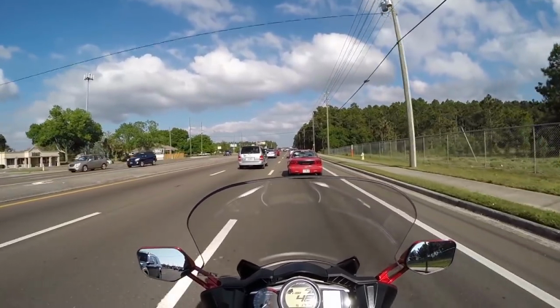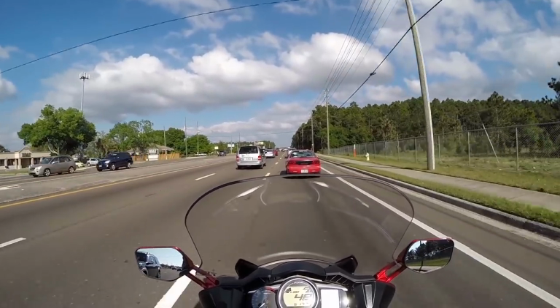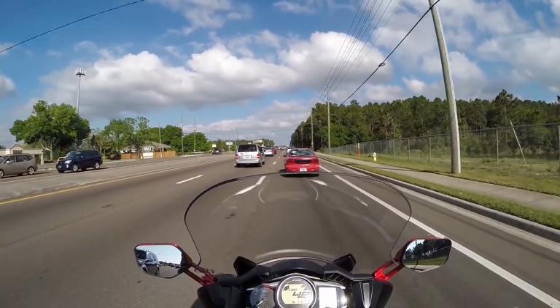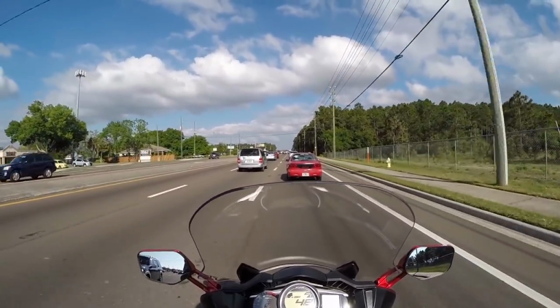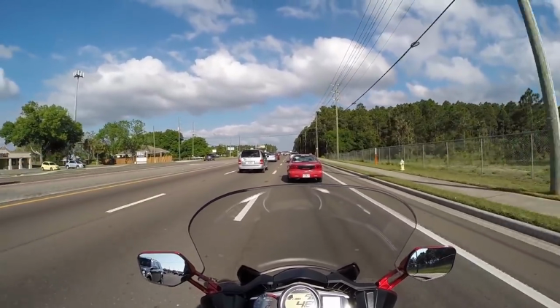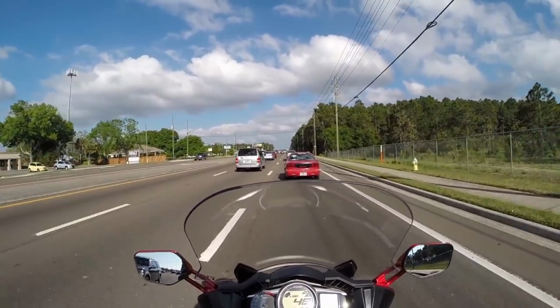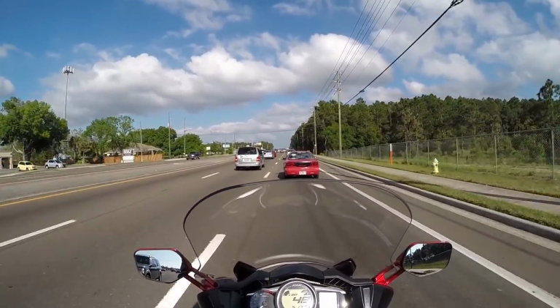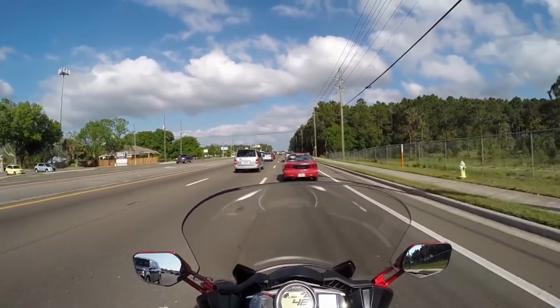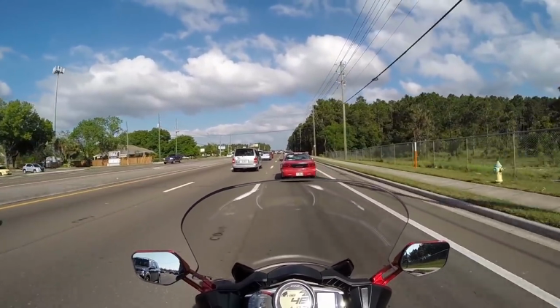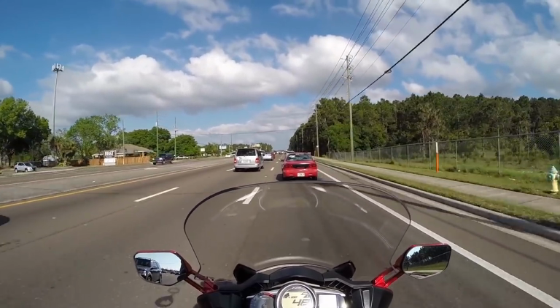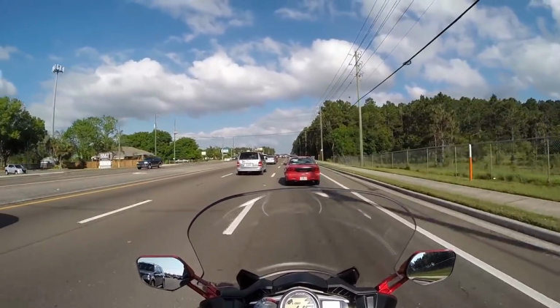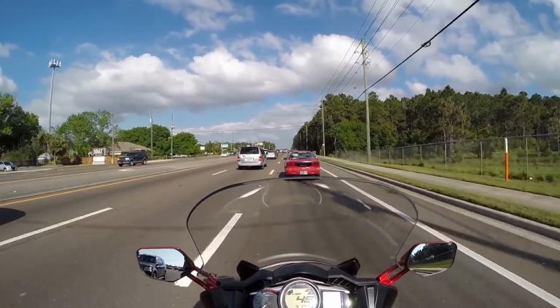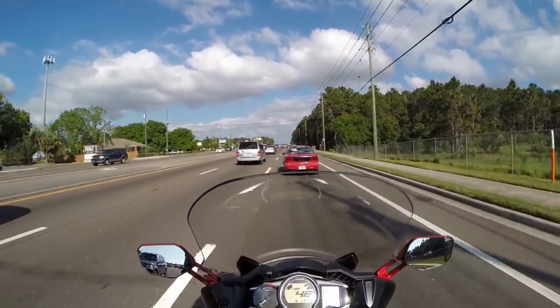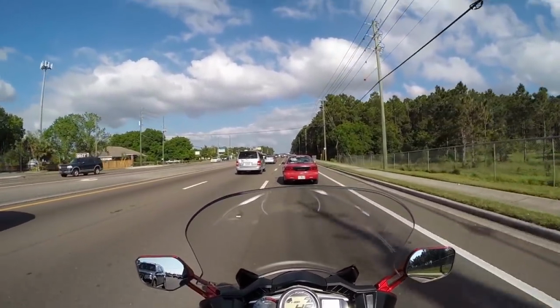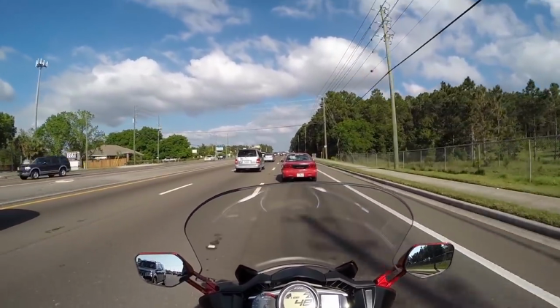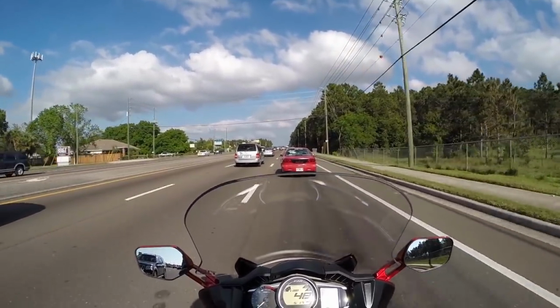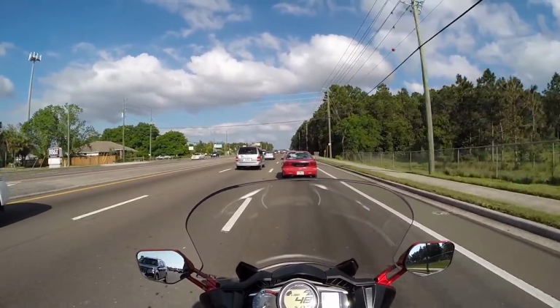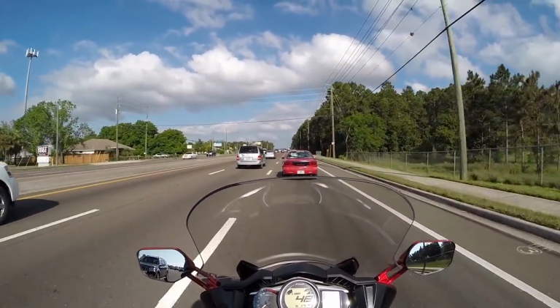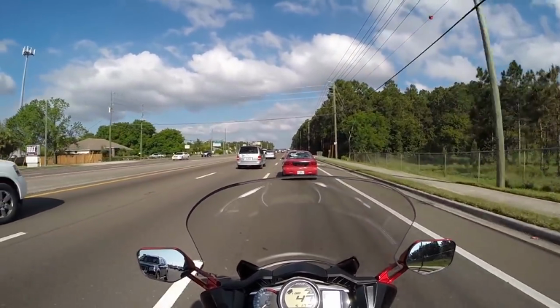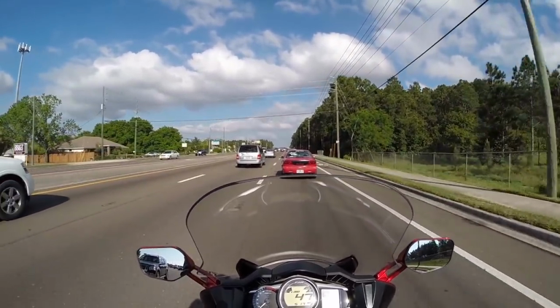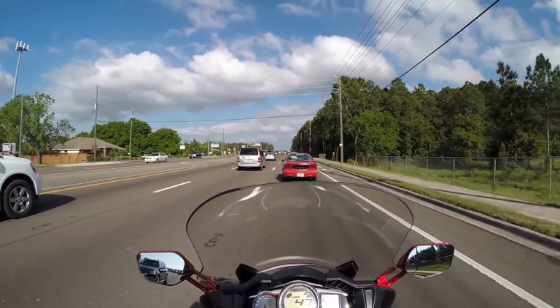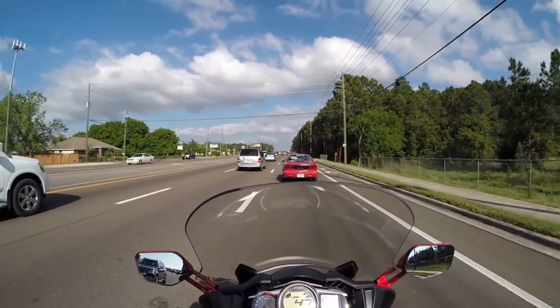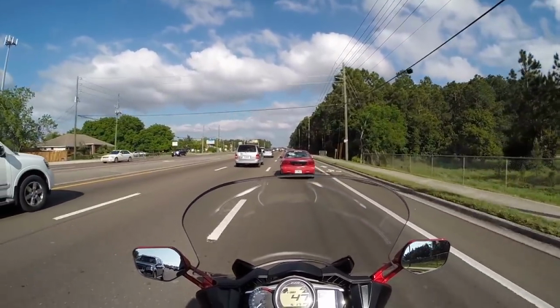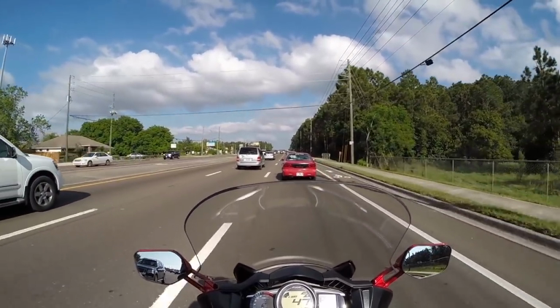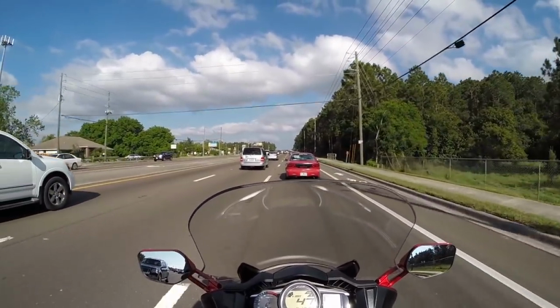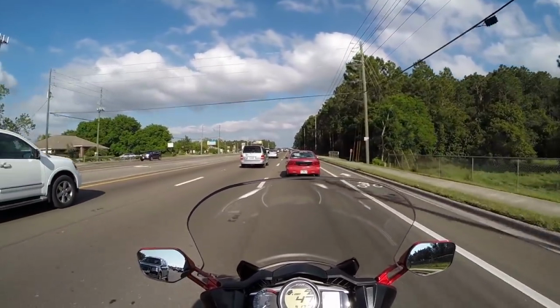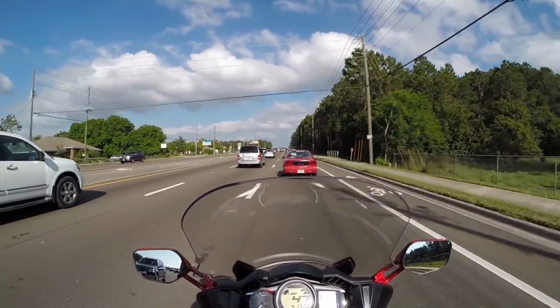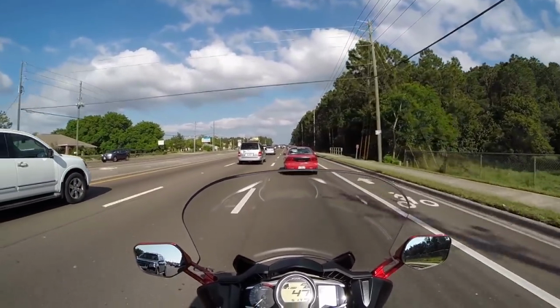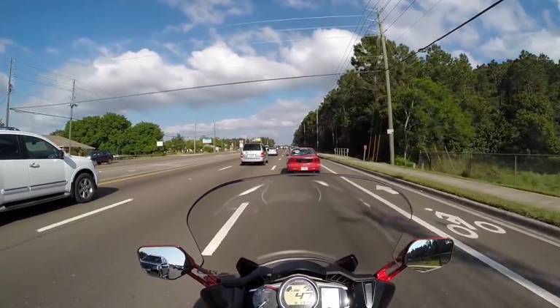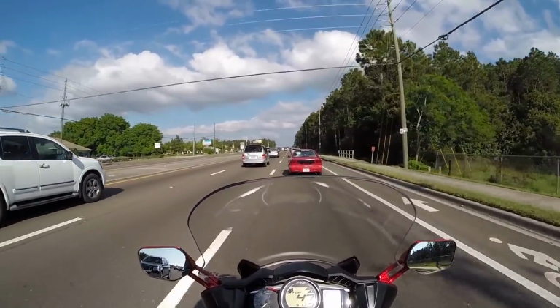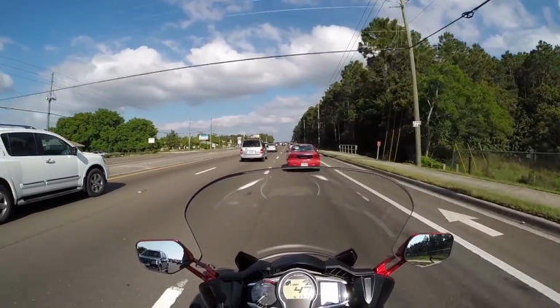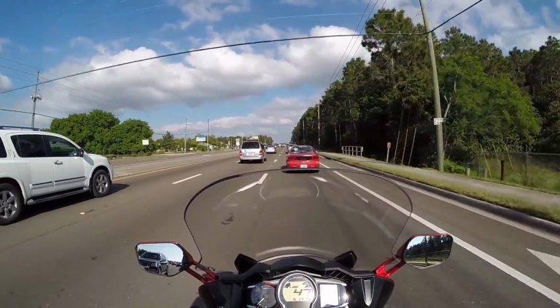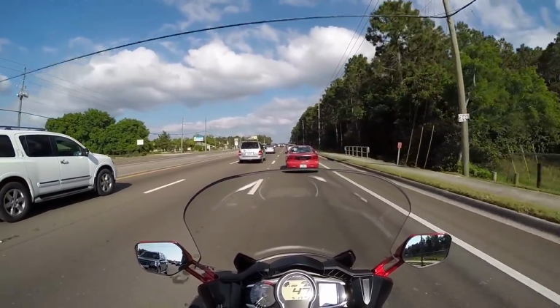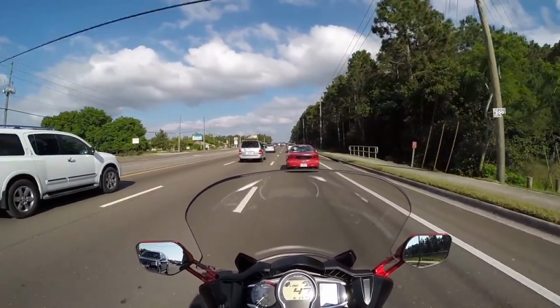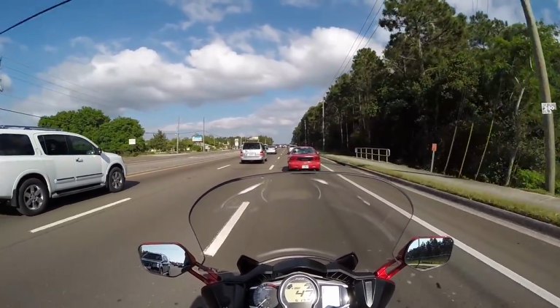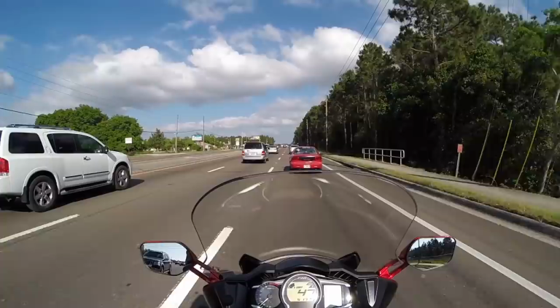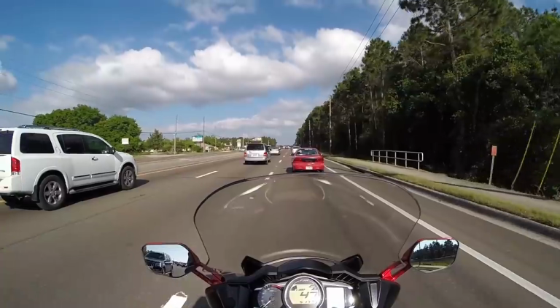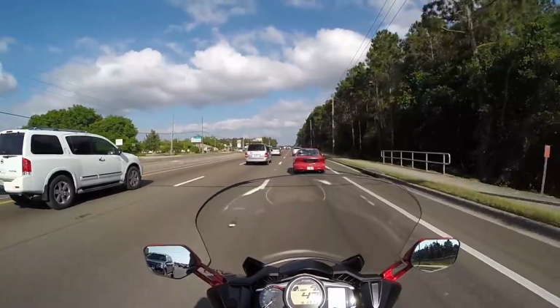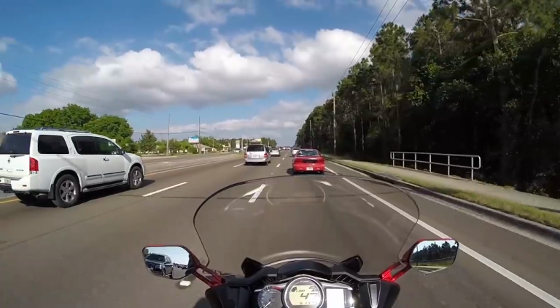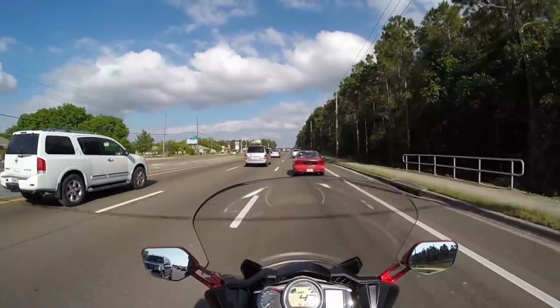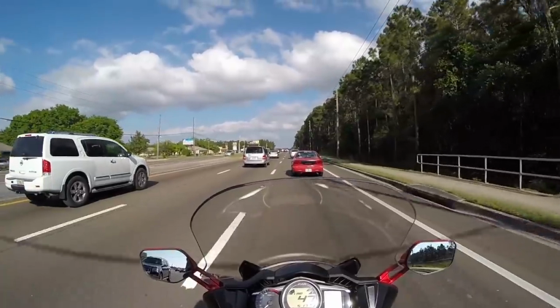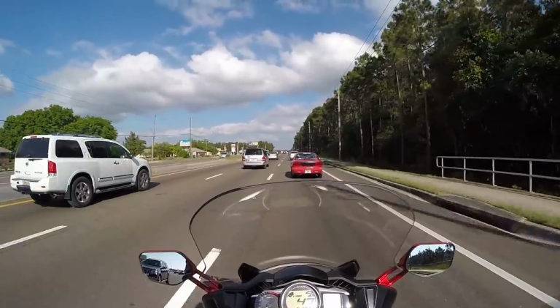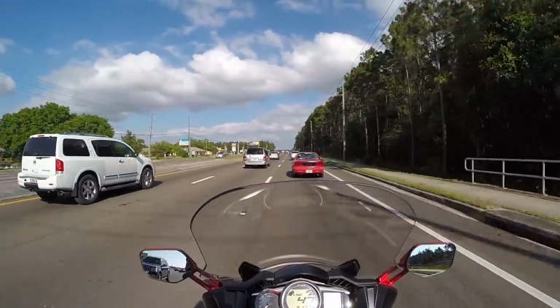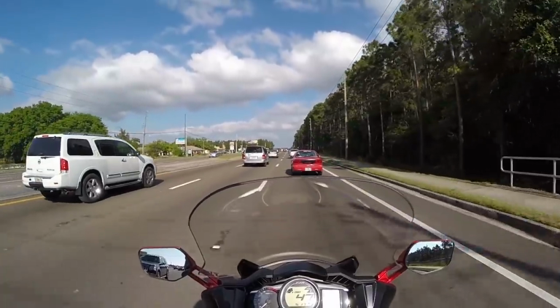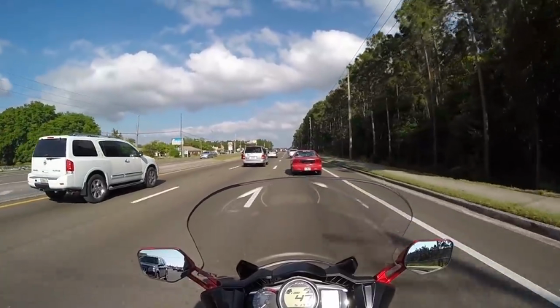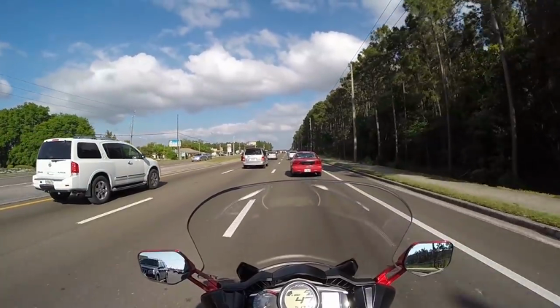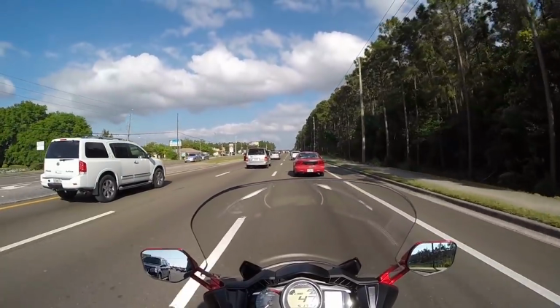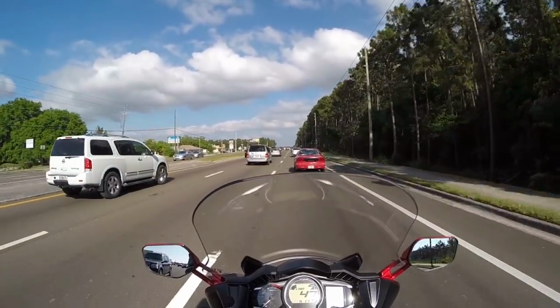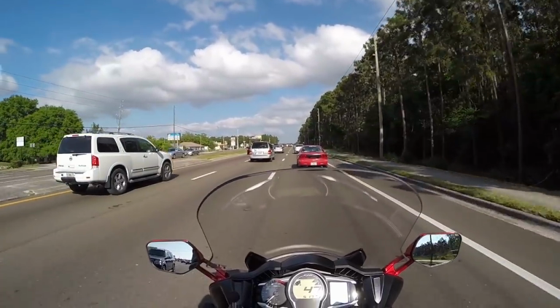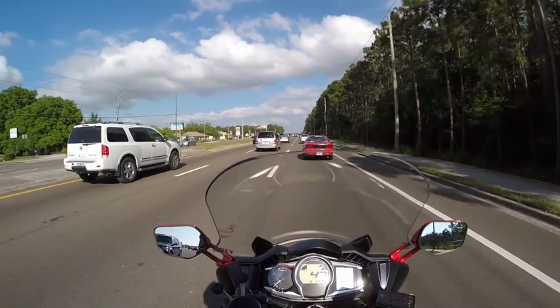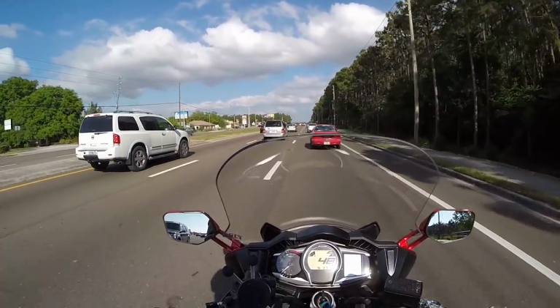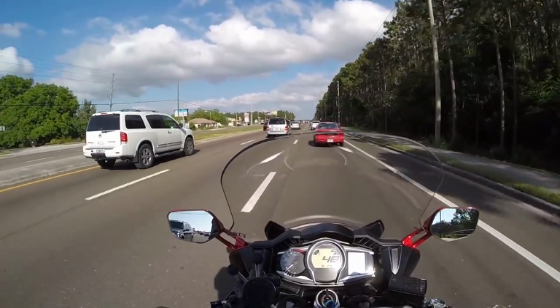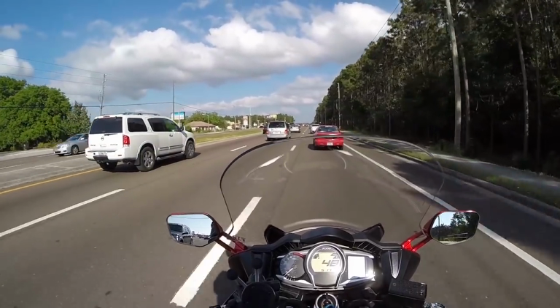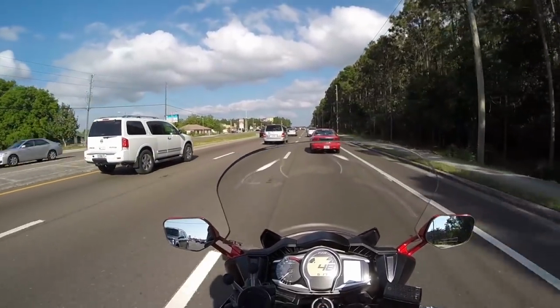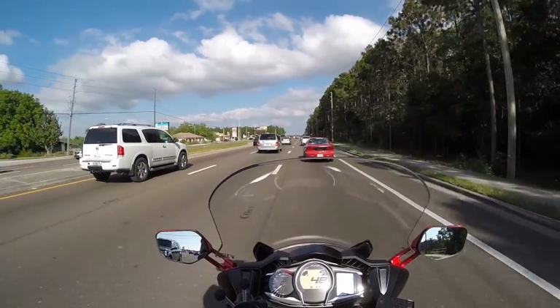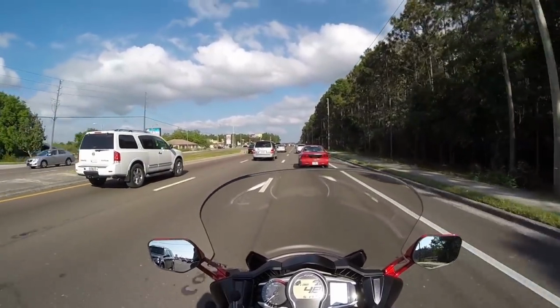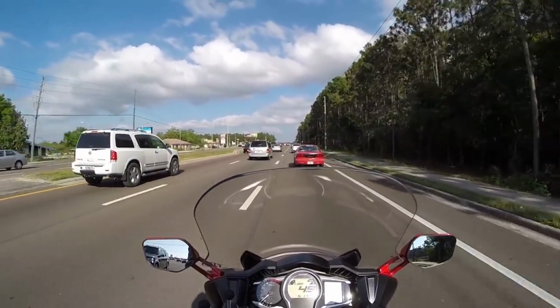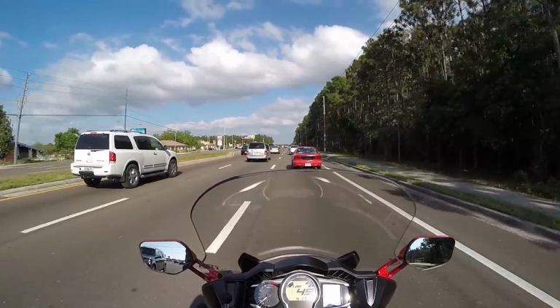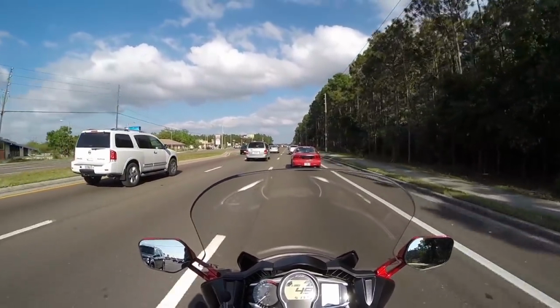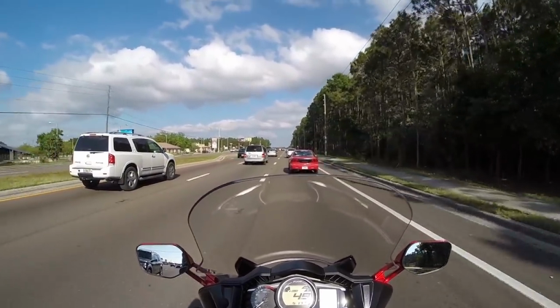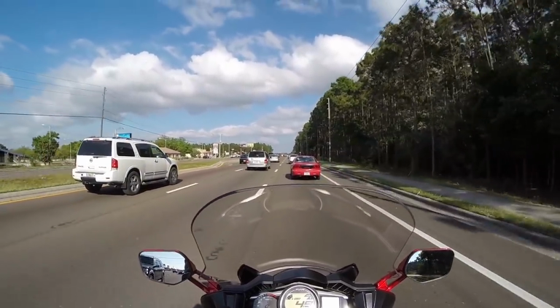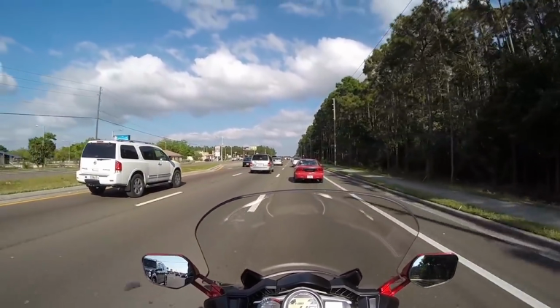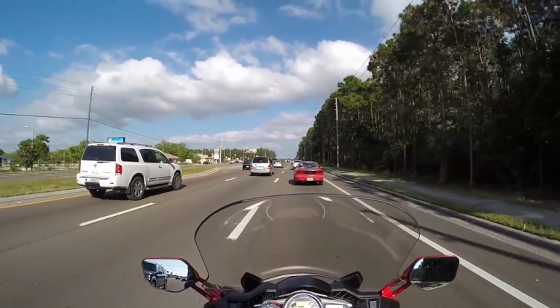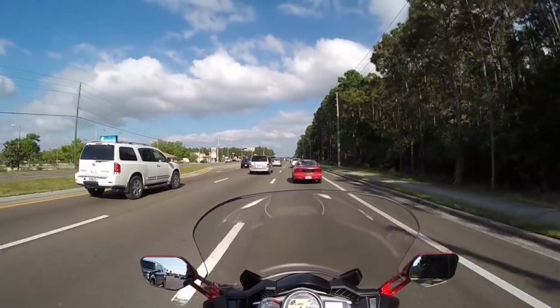The only difference with the visor down is I can hear more low tones with the wind. And that's to be expected.